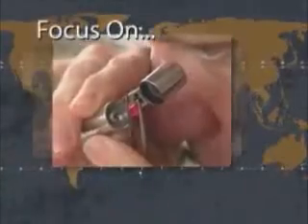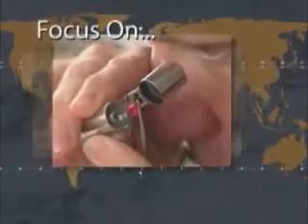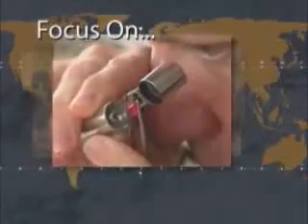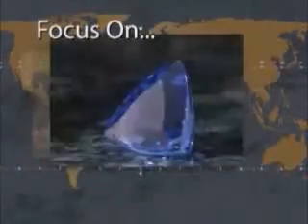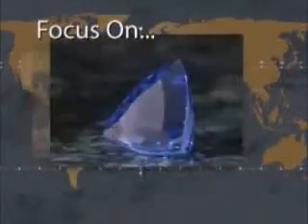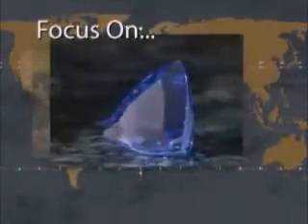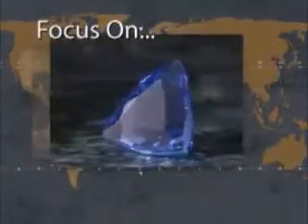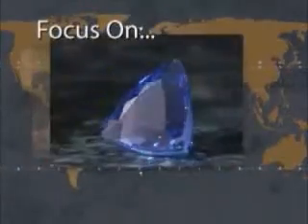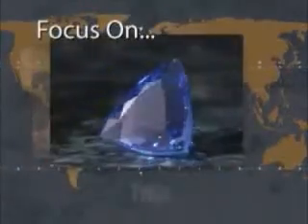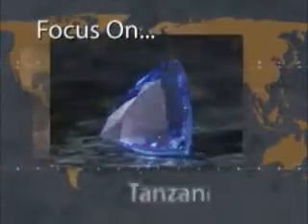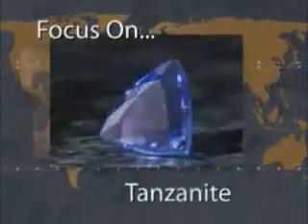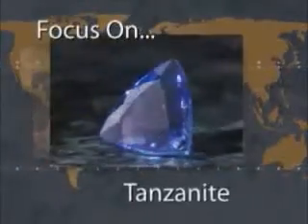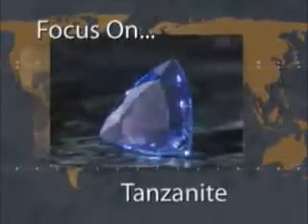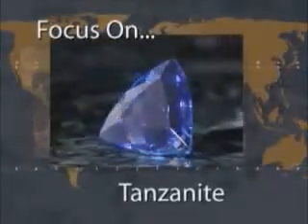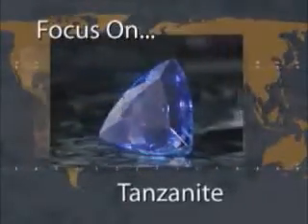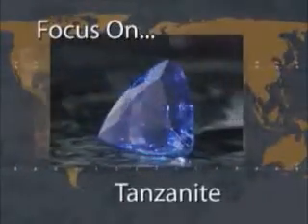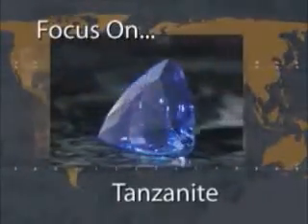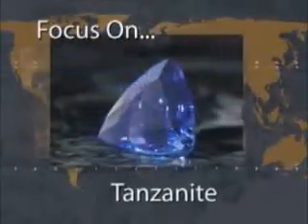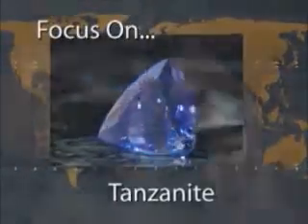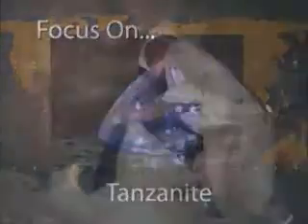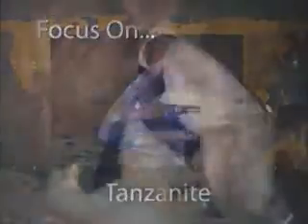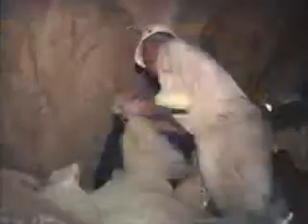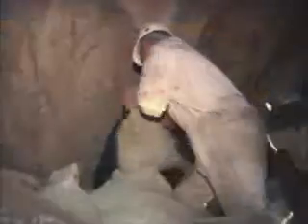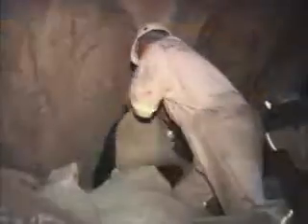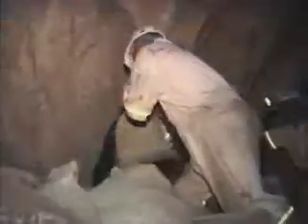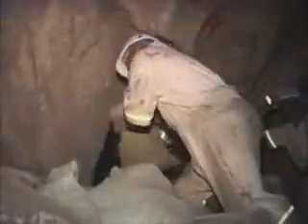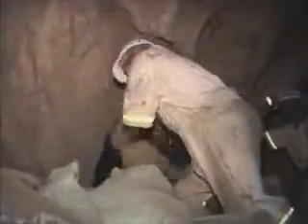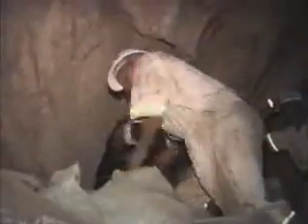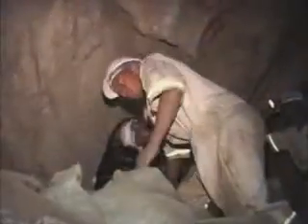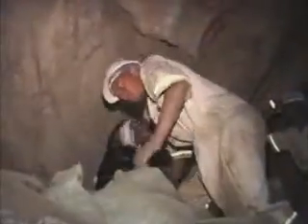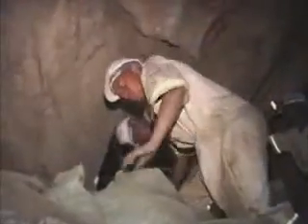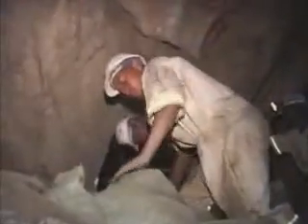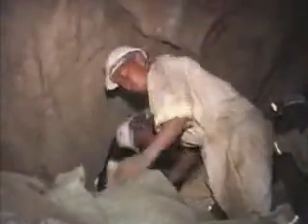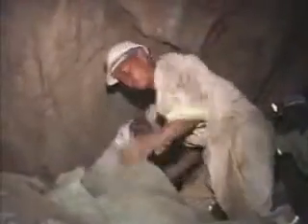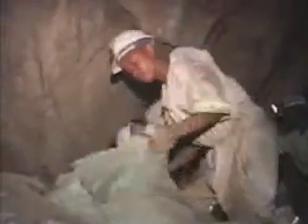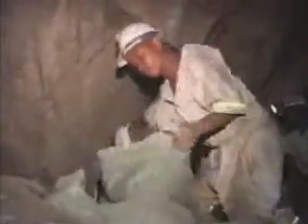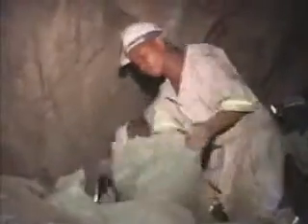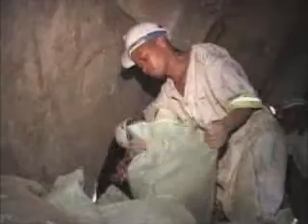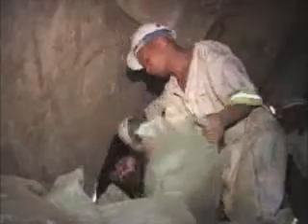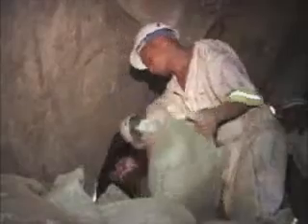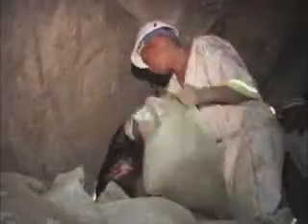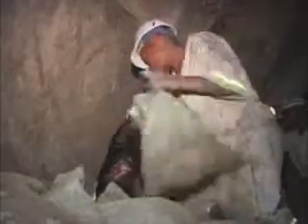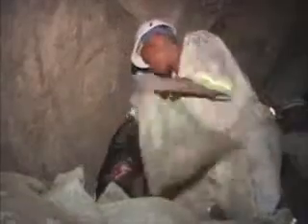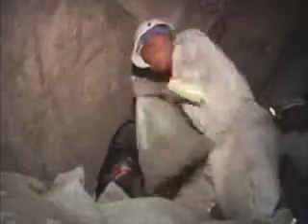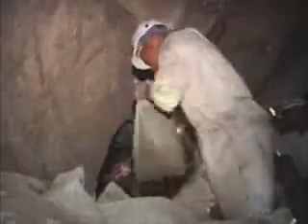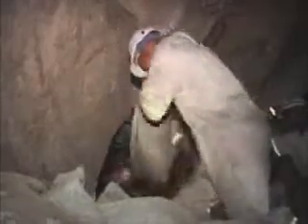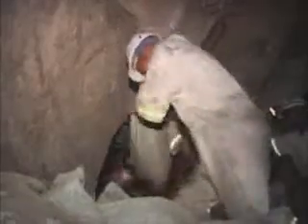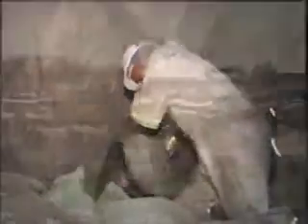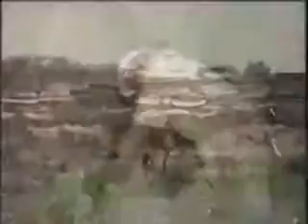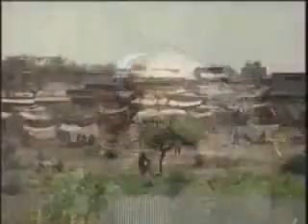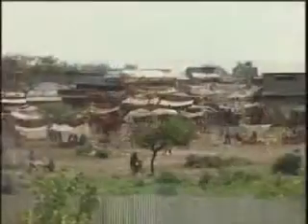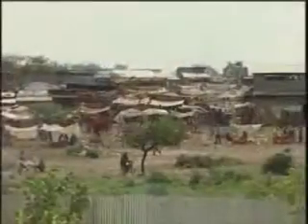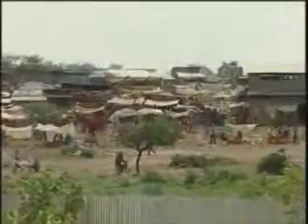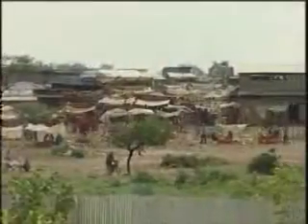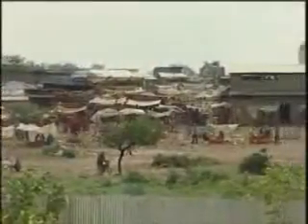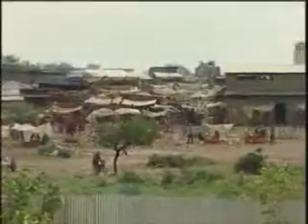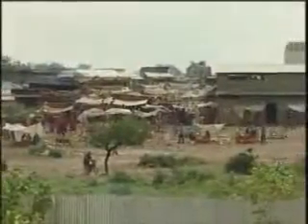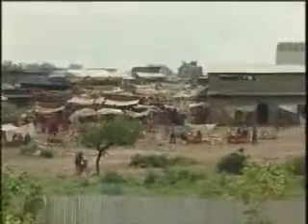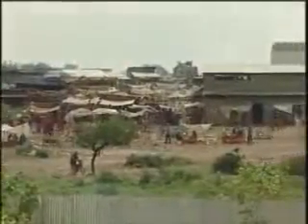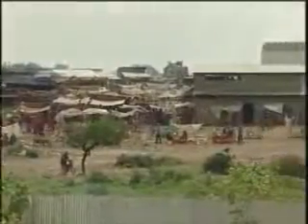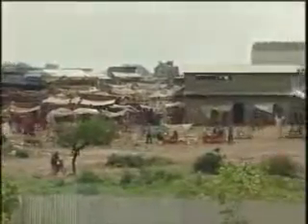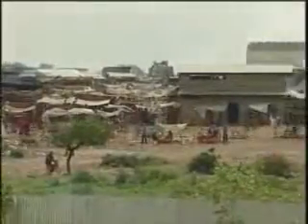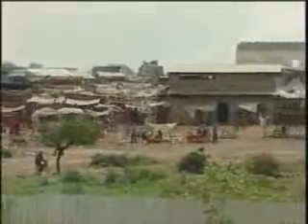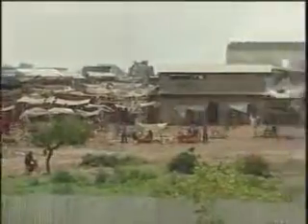Focus on Tanzanite. Searching for Tanzanite occurs around the clock. Often miners live on the premises.